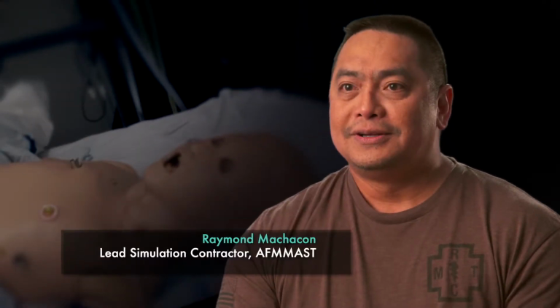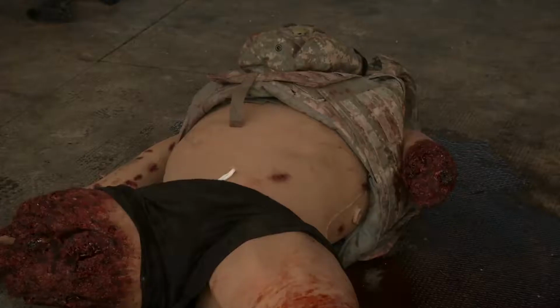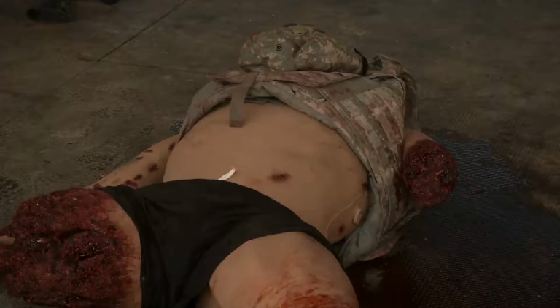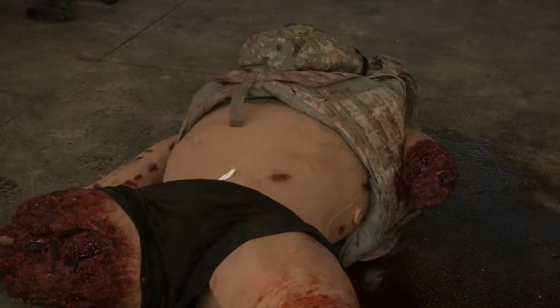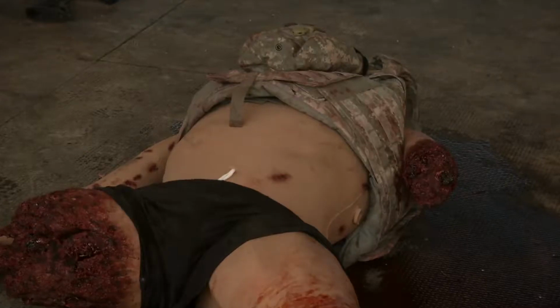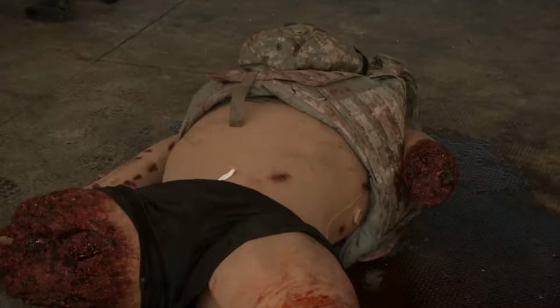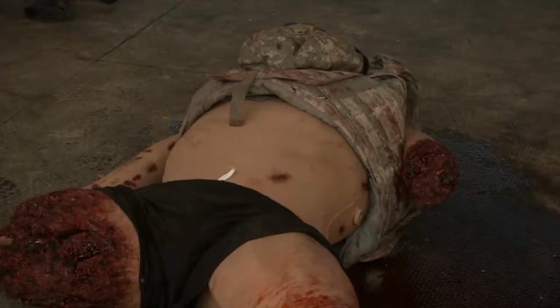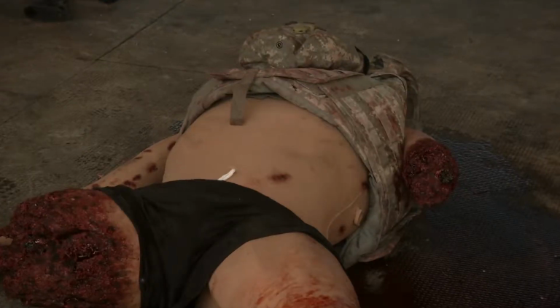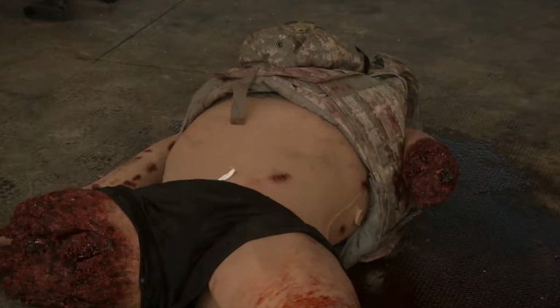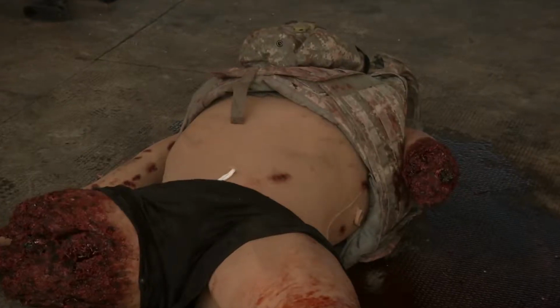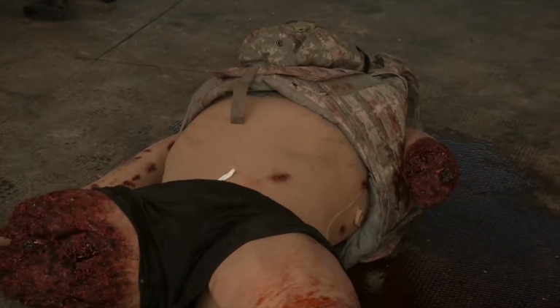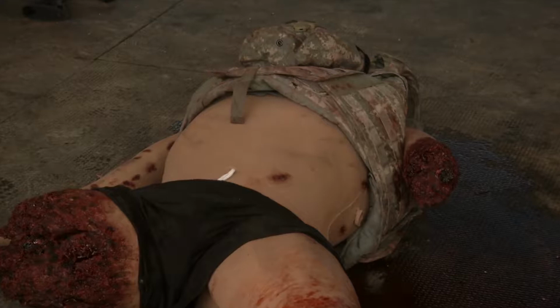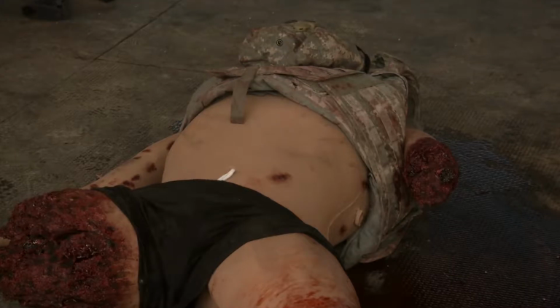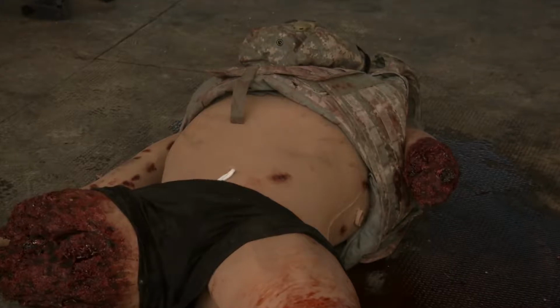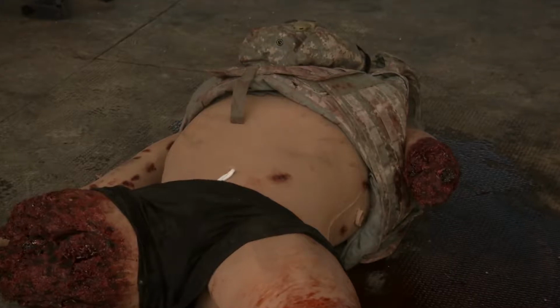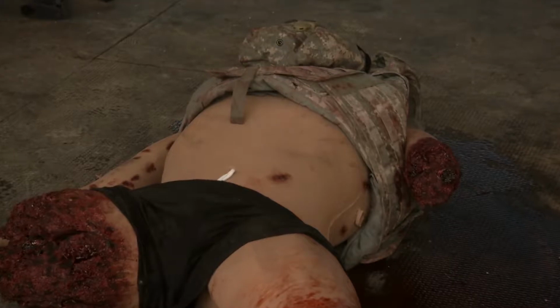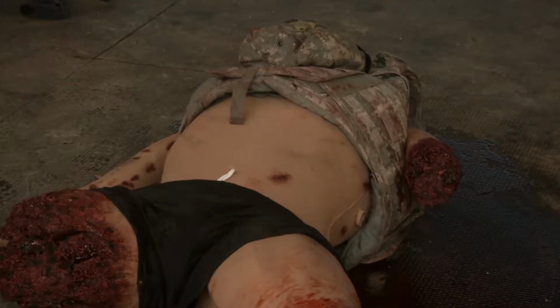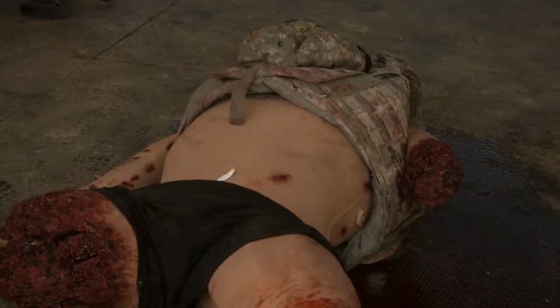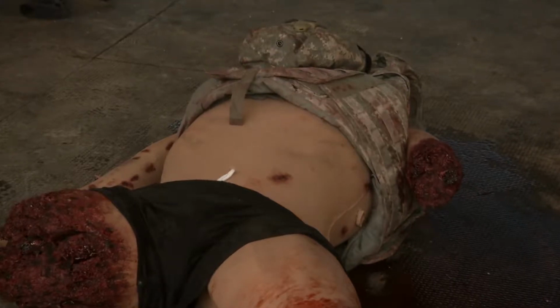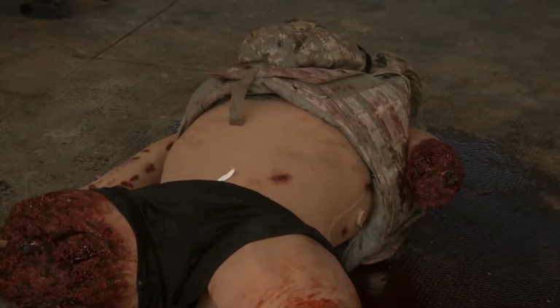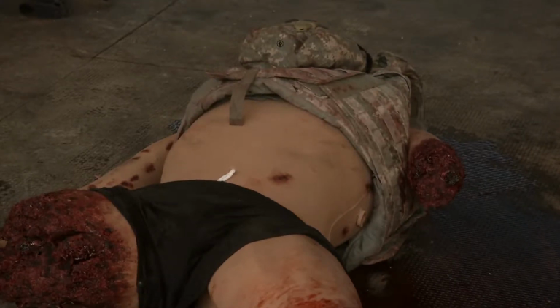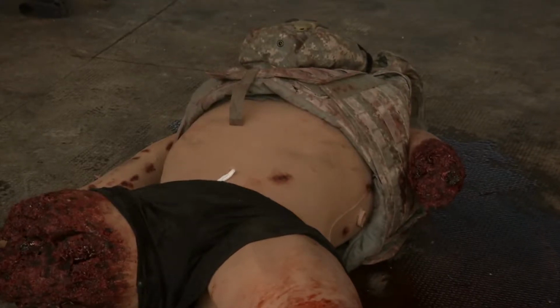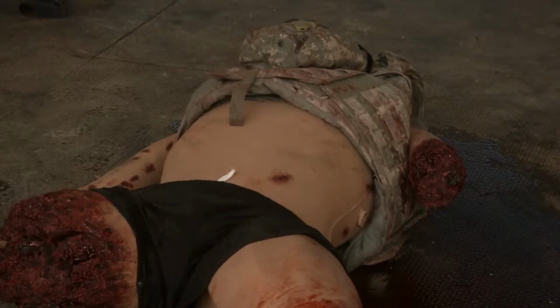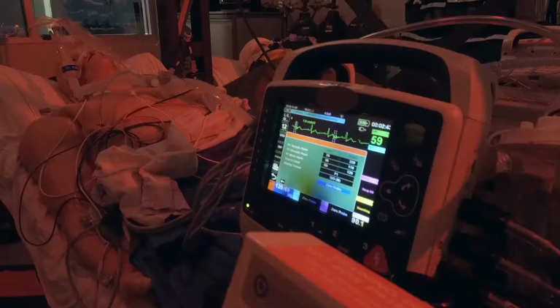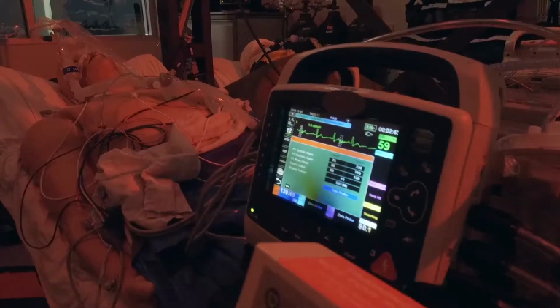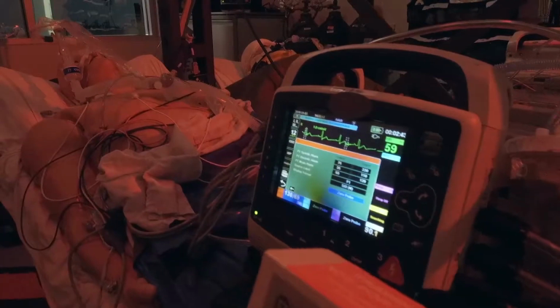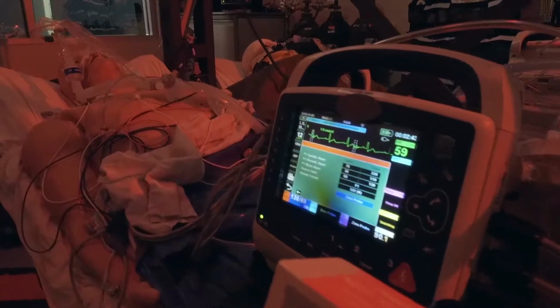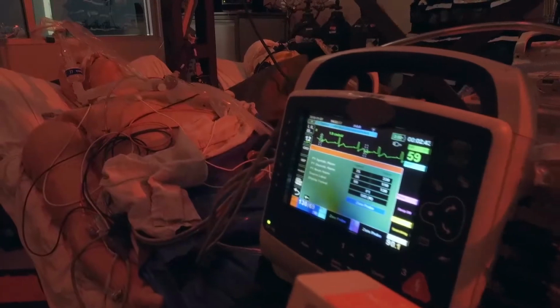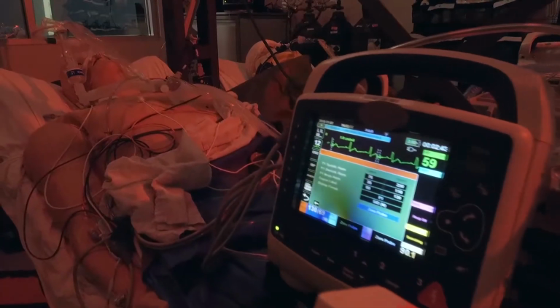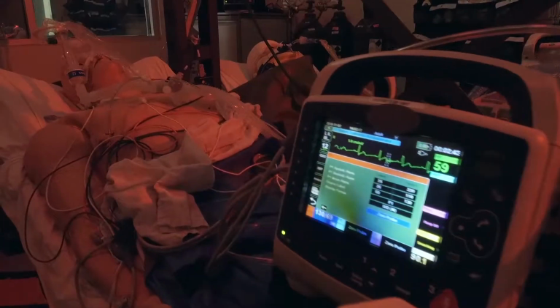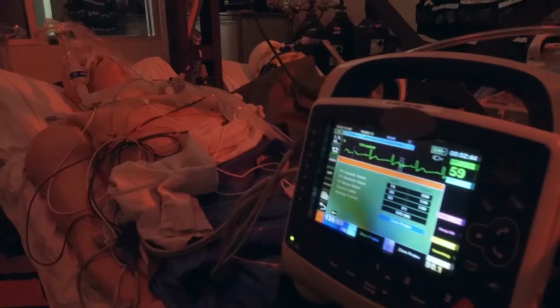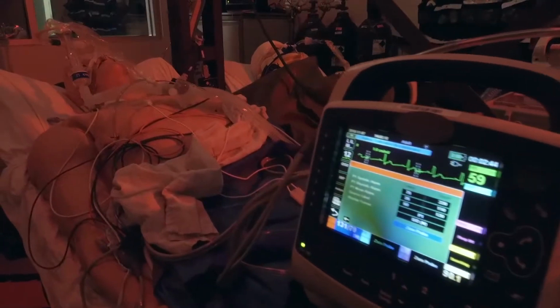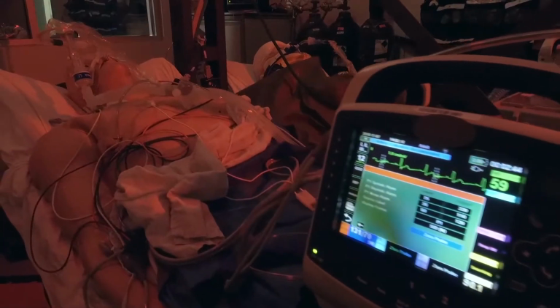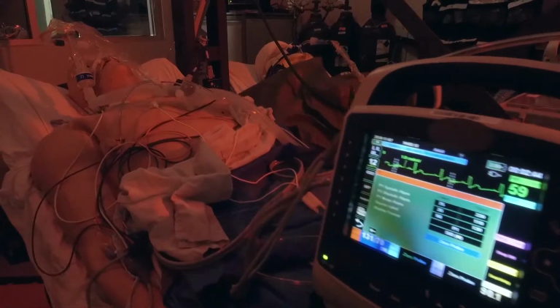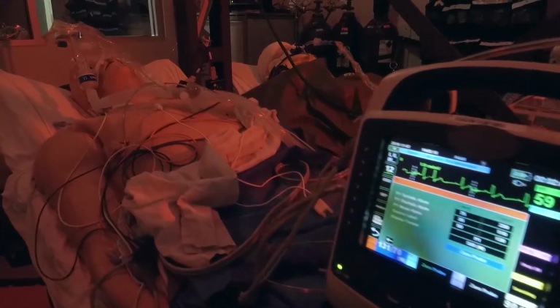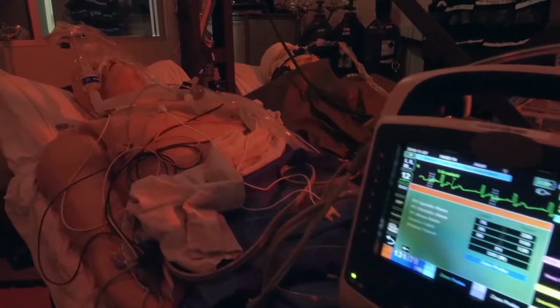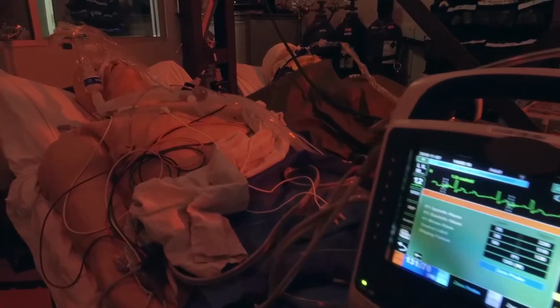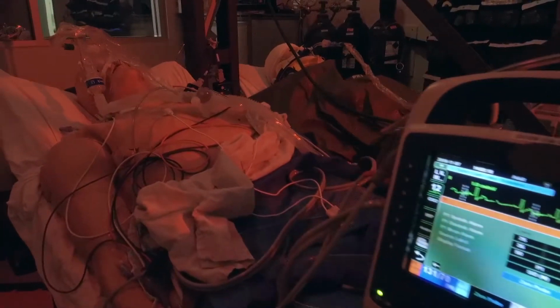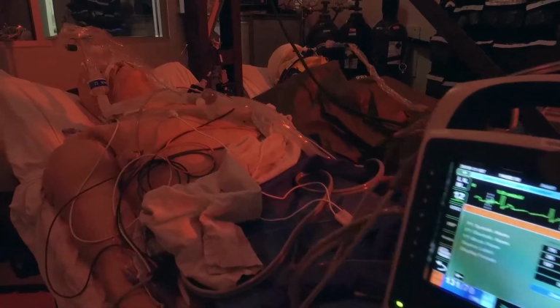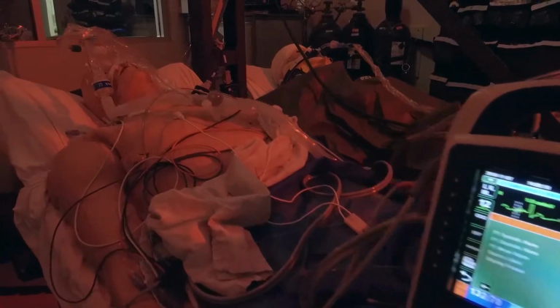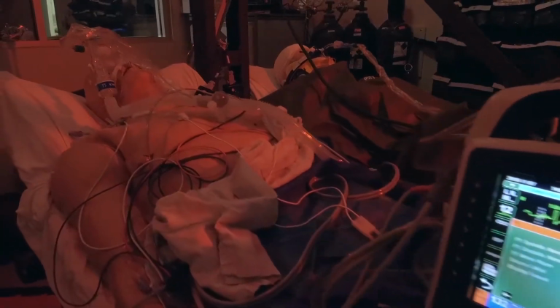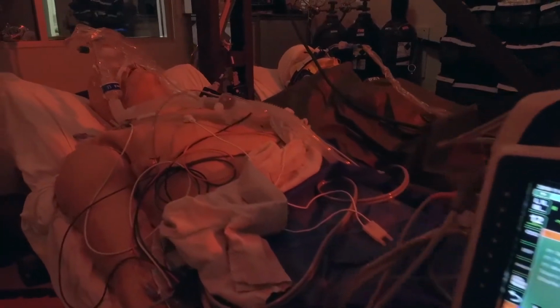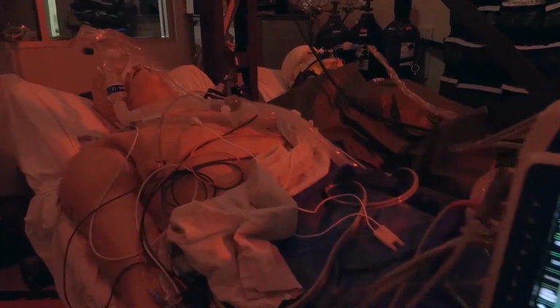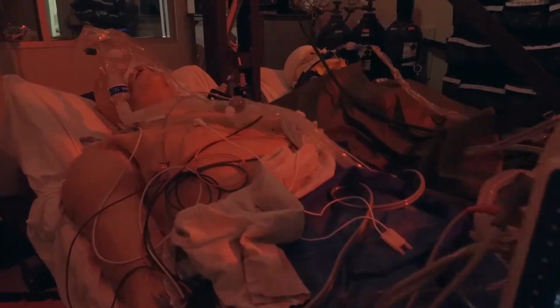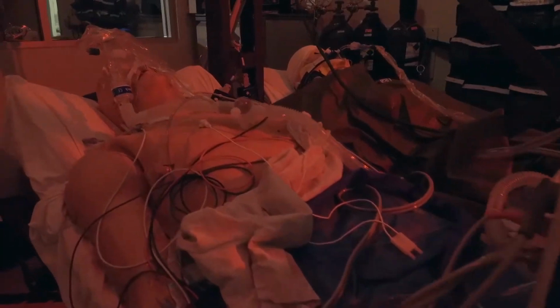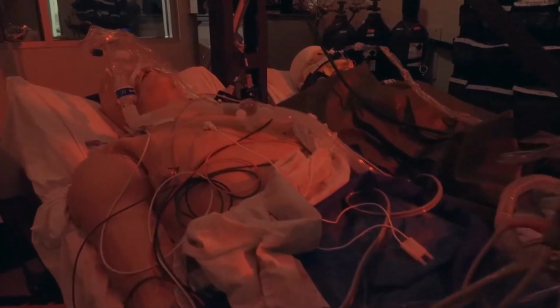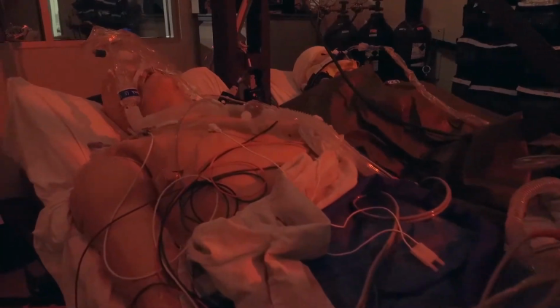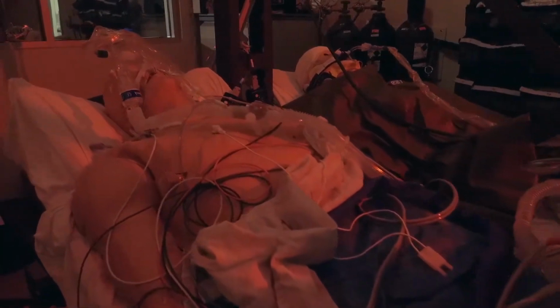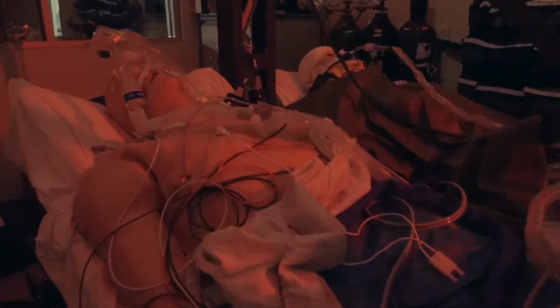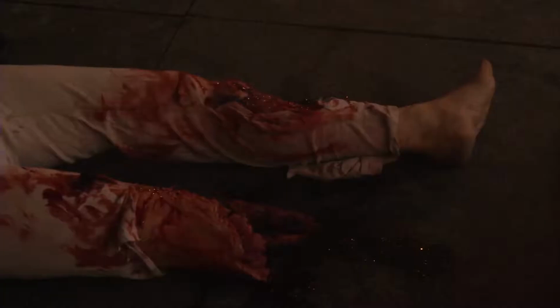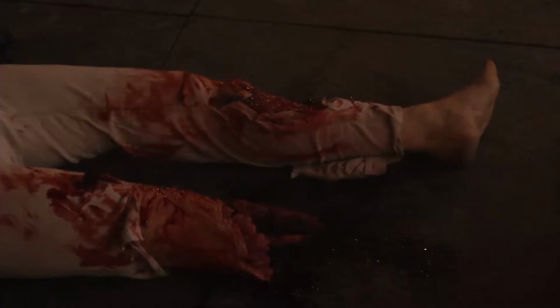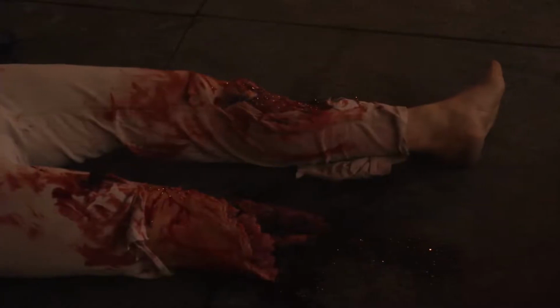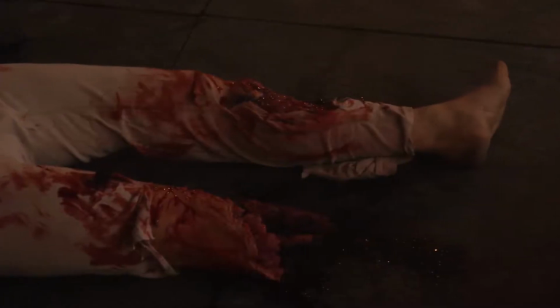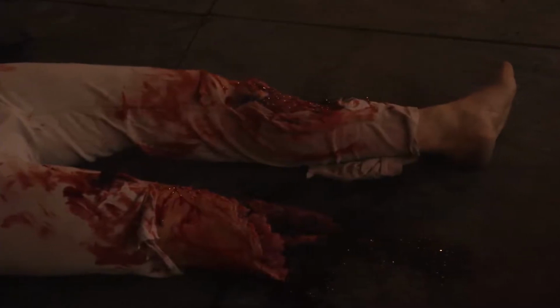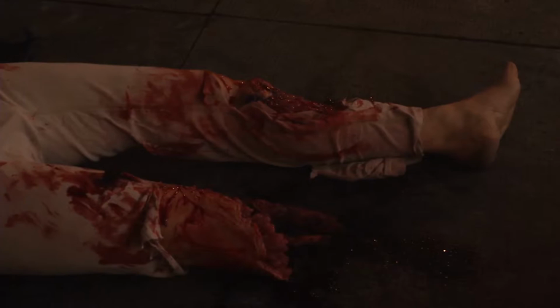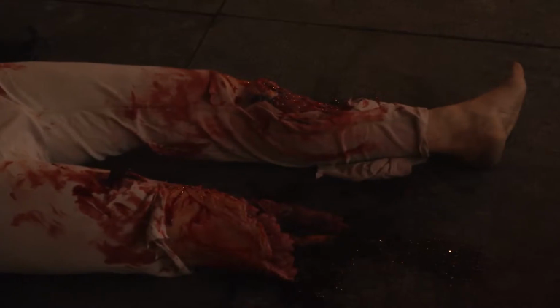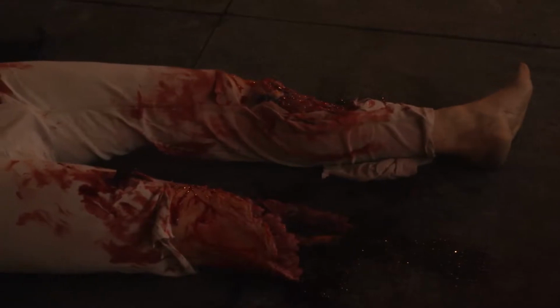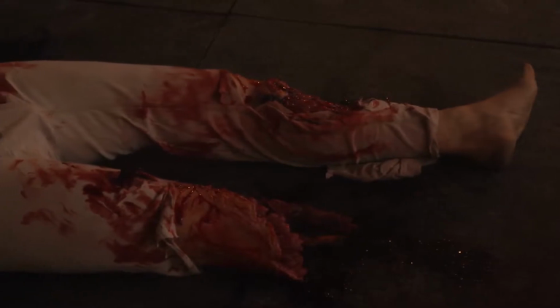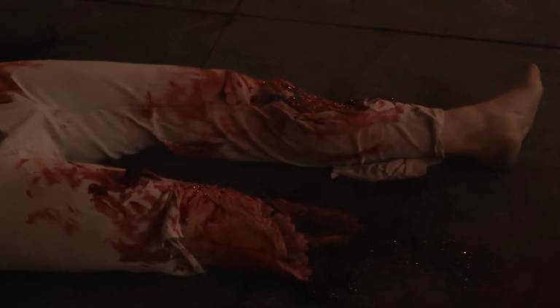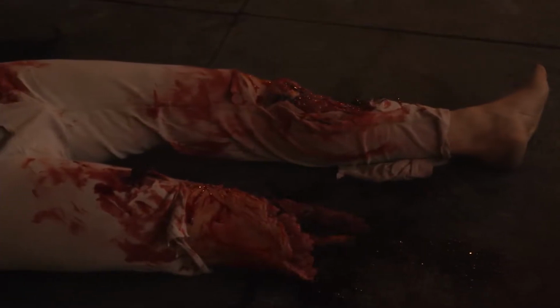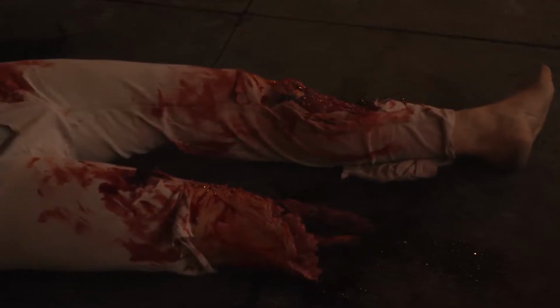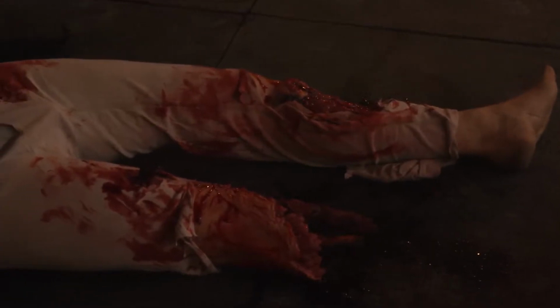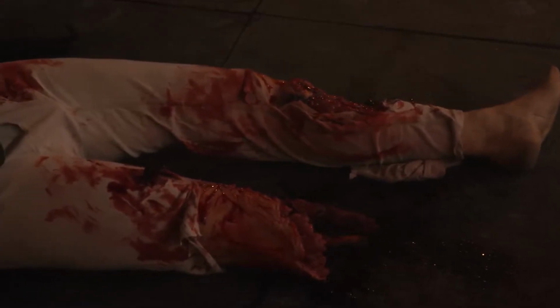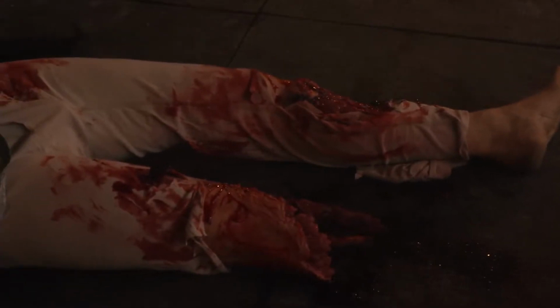And then you see them breathe. And then you feel the pulses. And then you see them blink. And then you see them bleed.